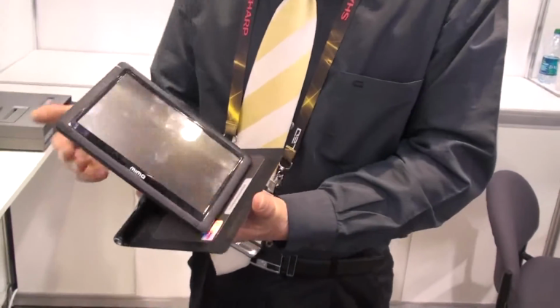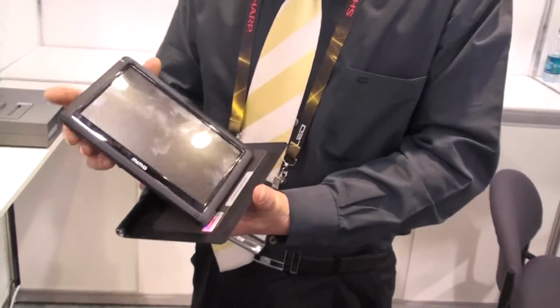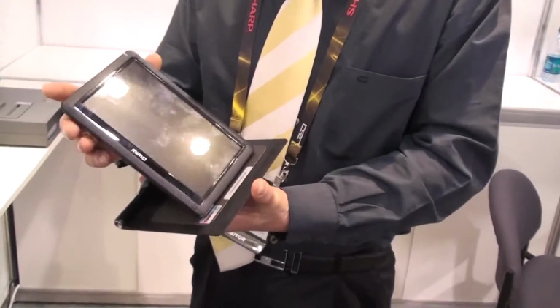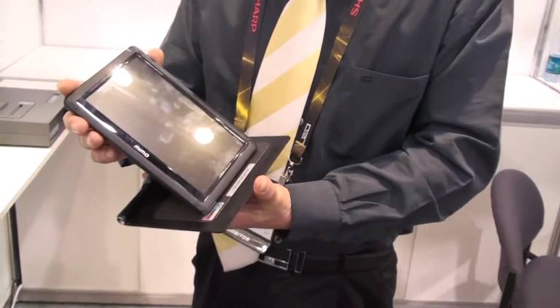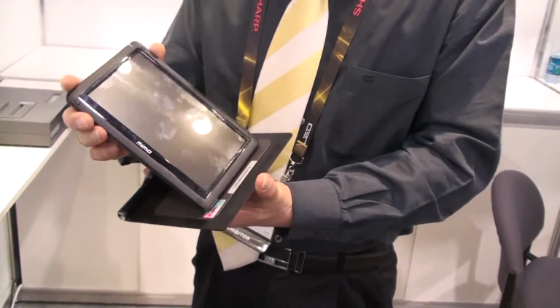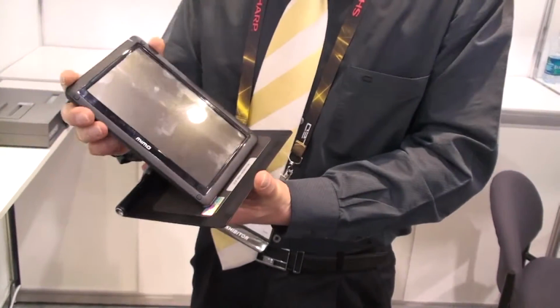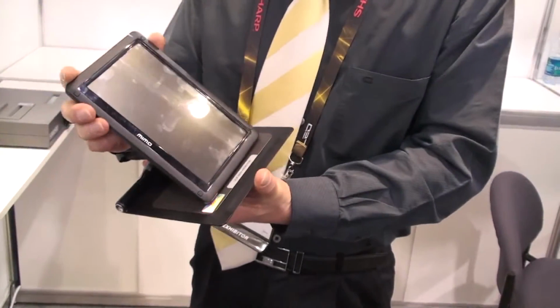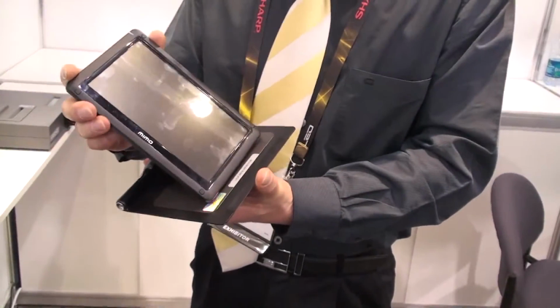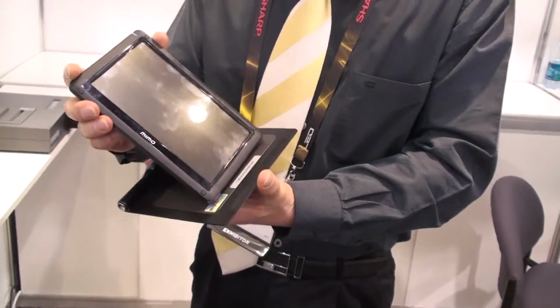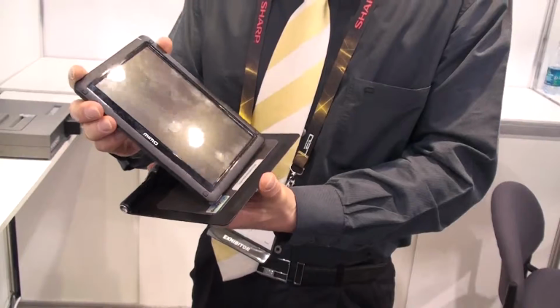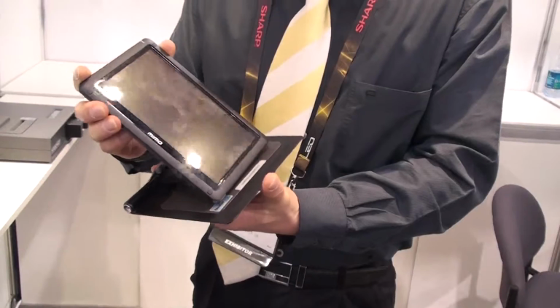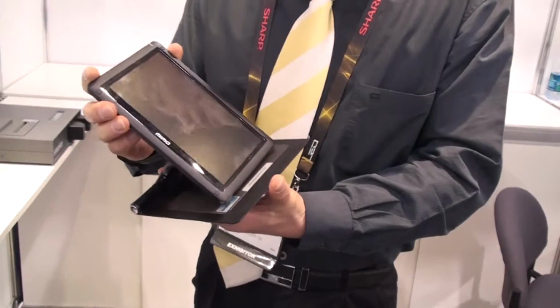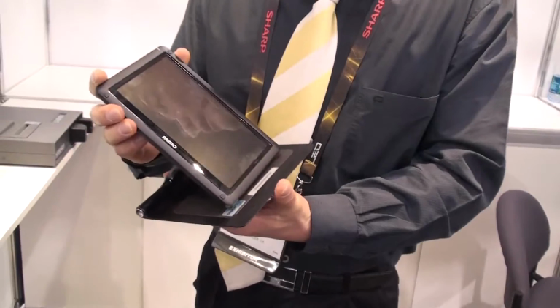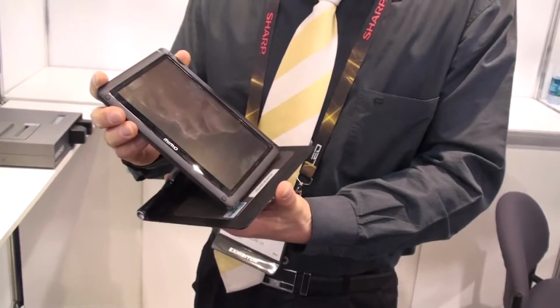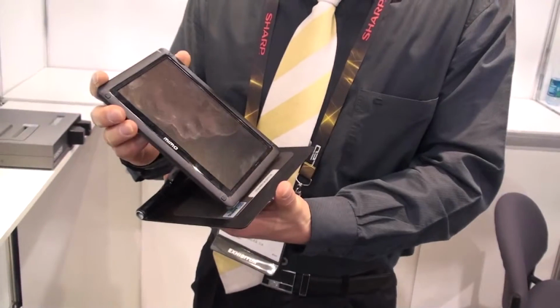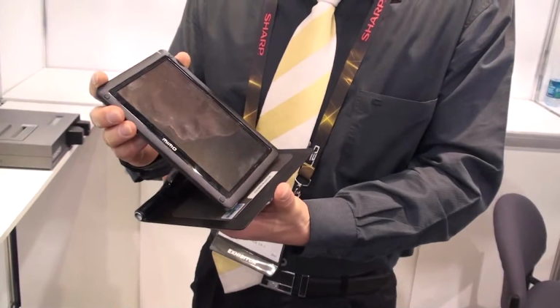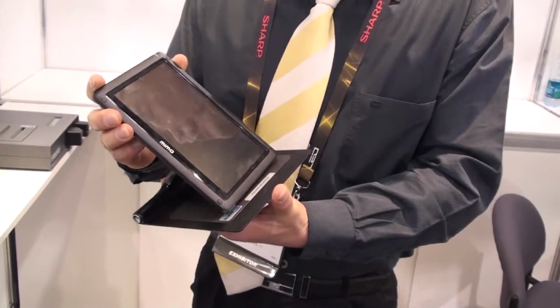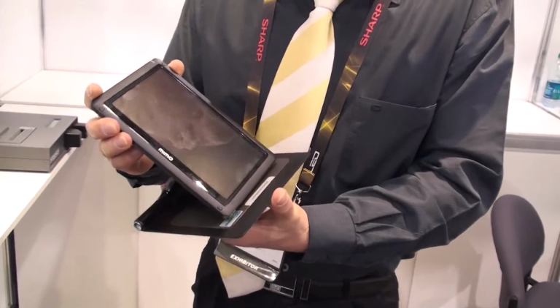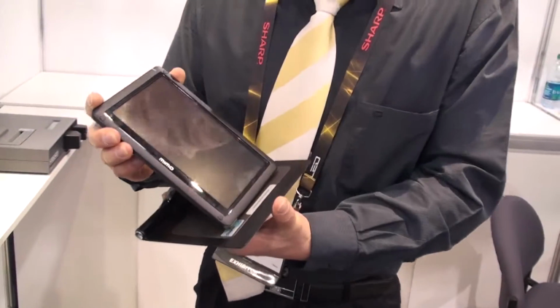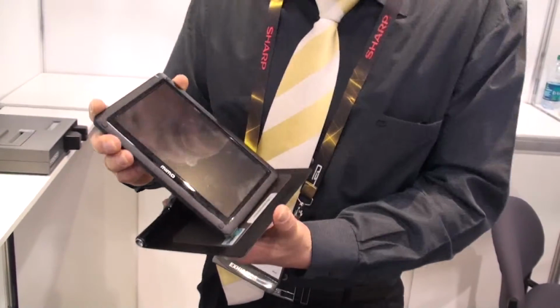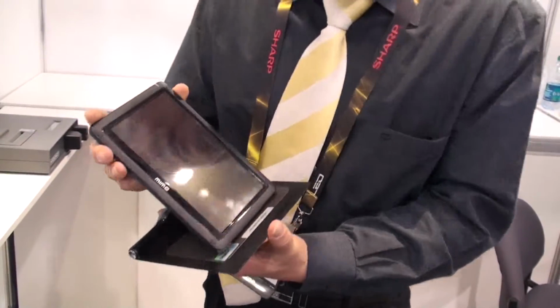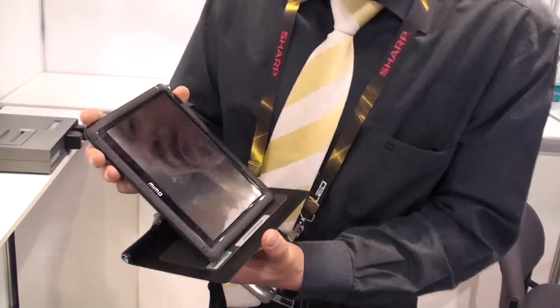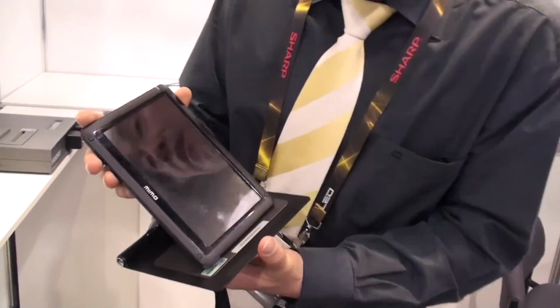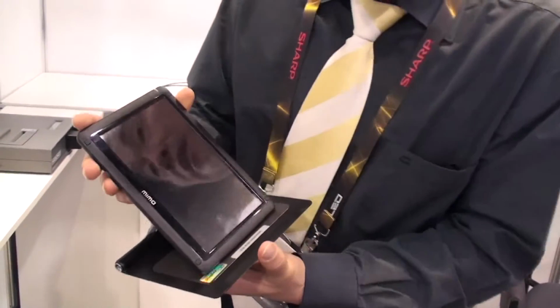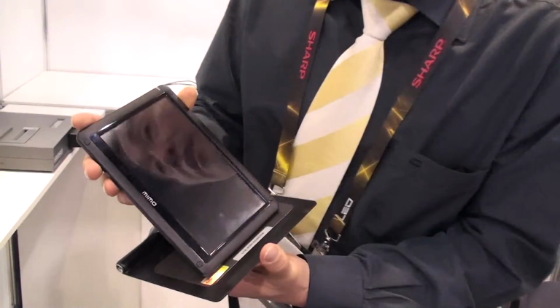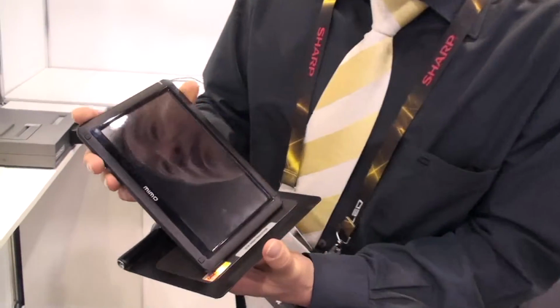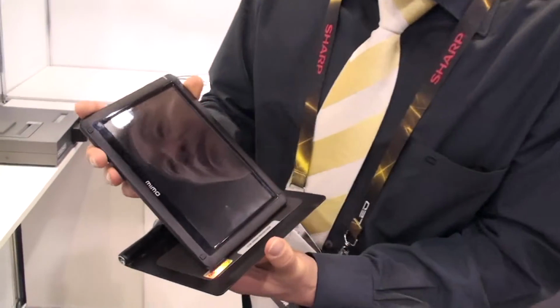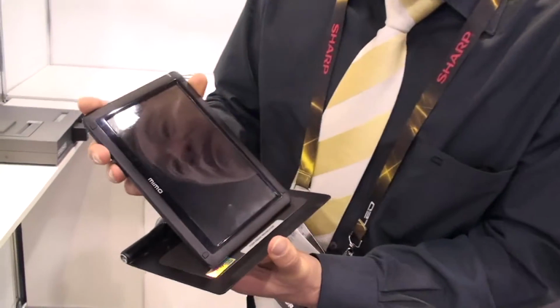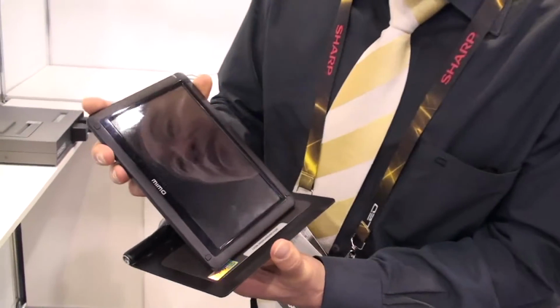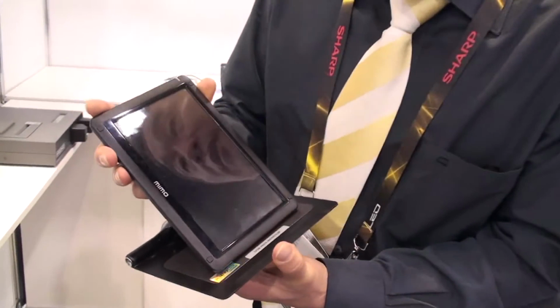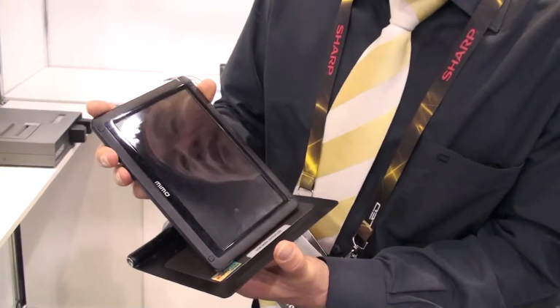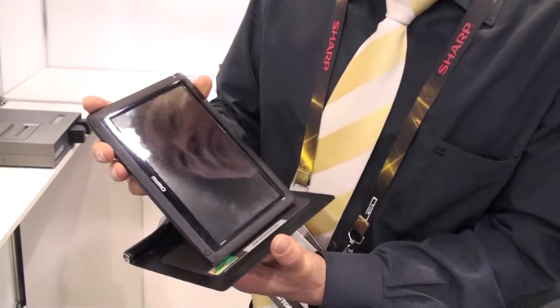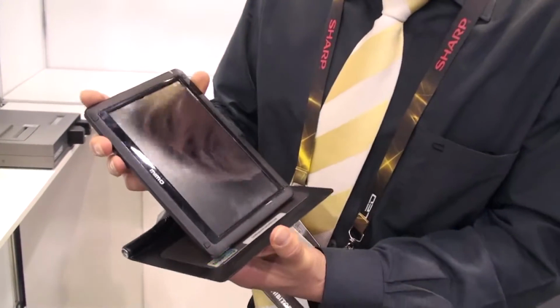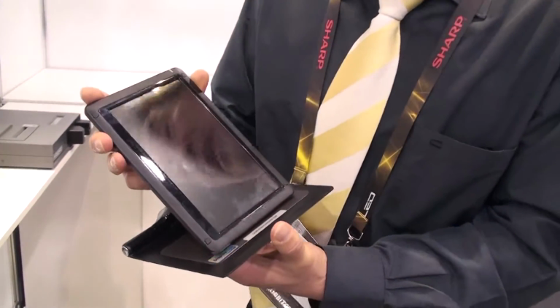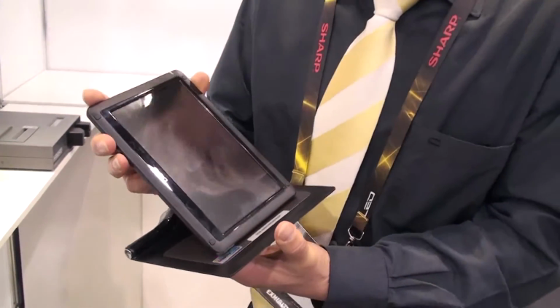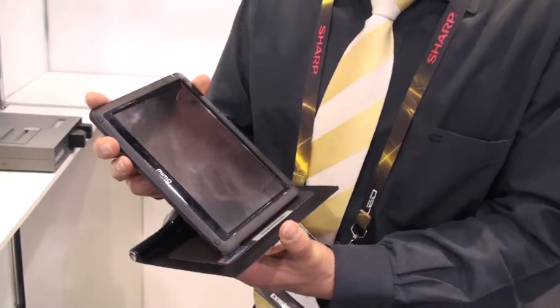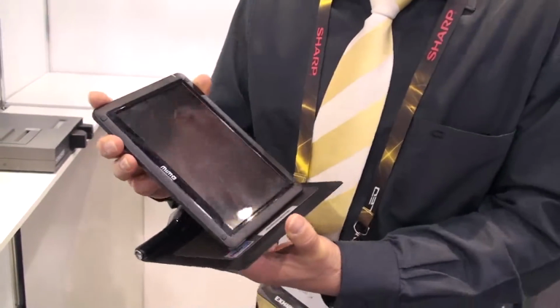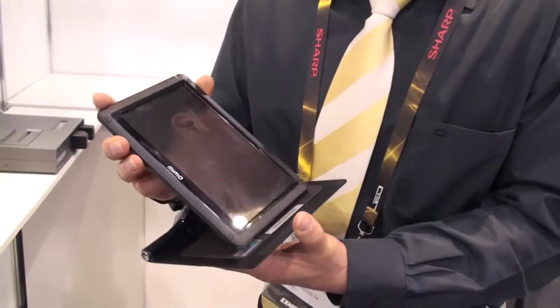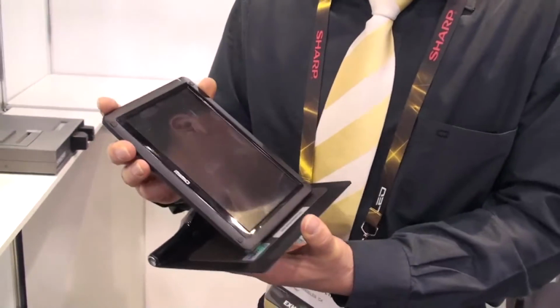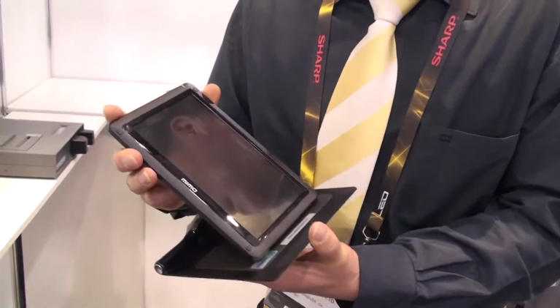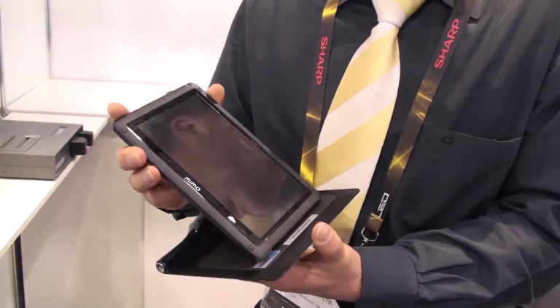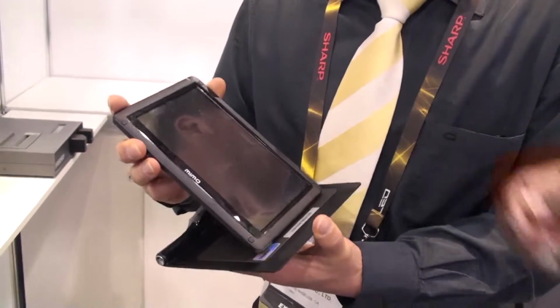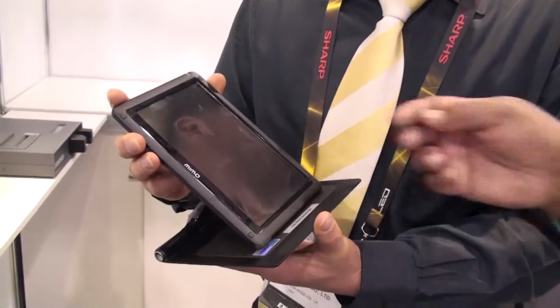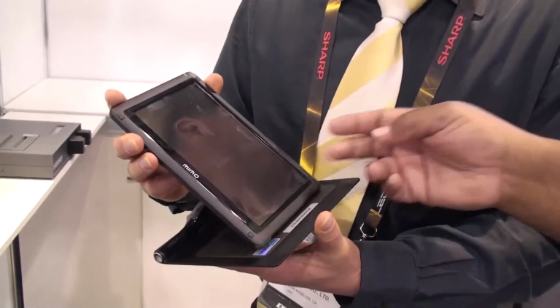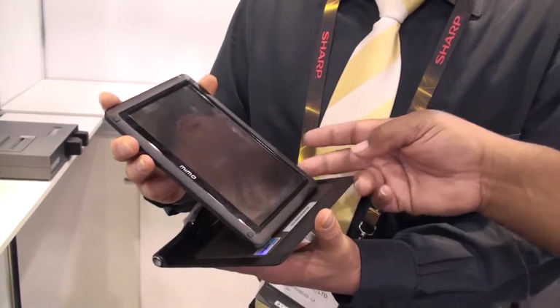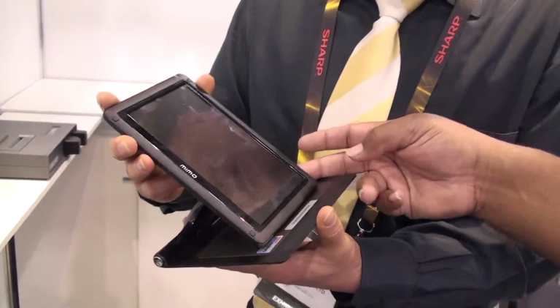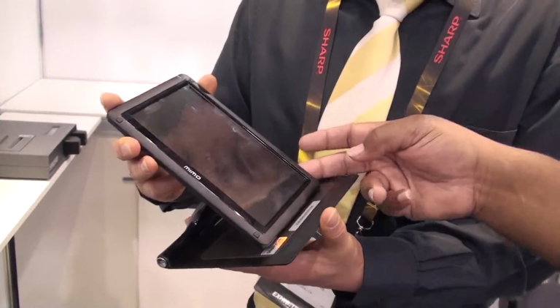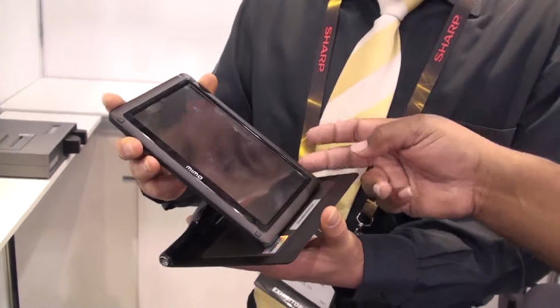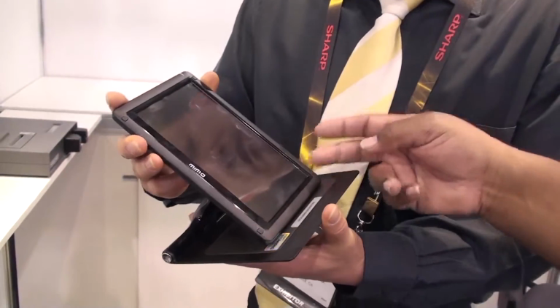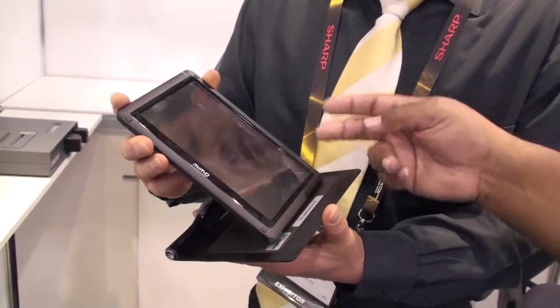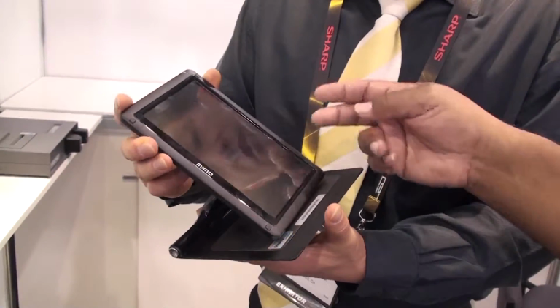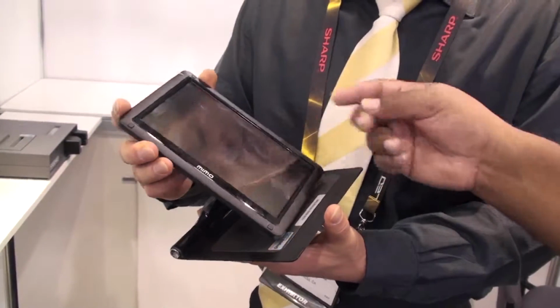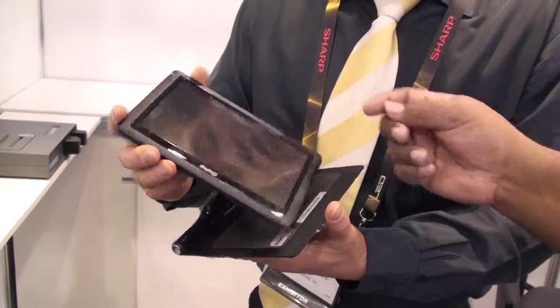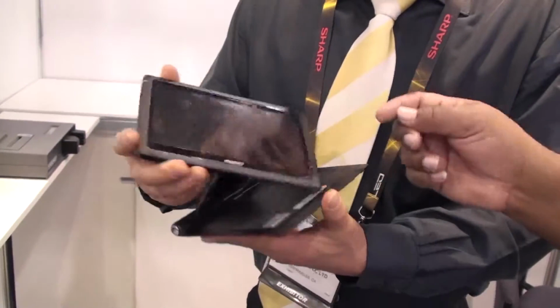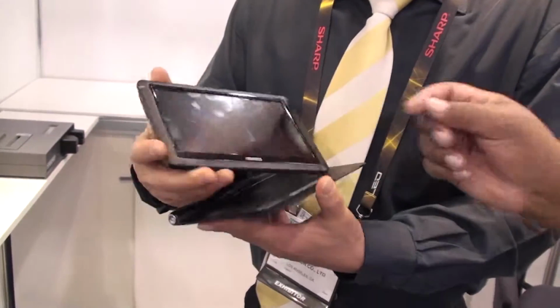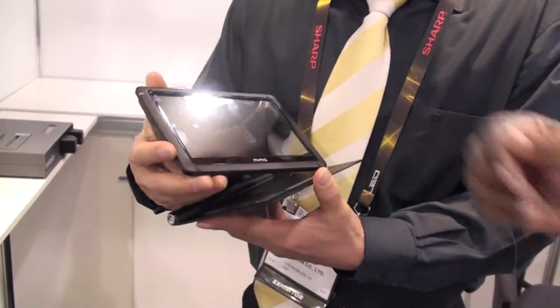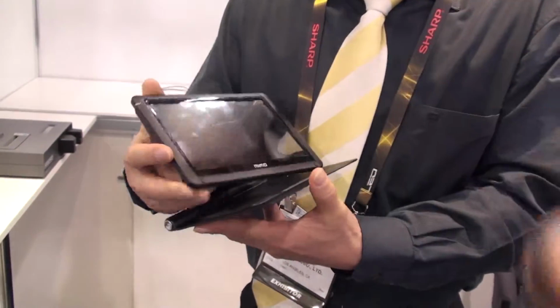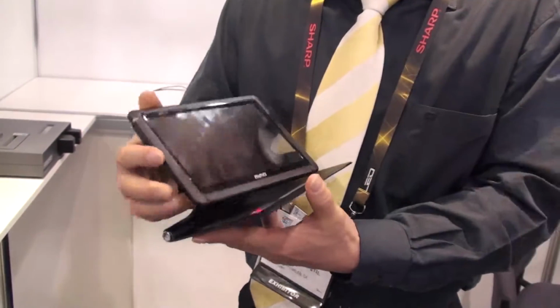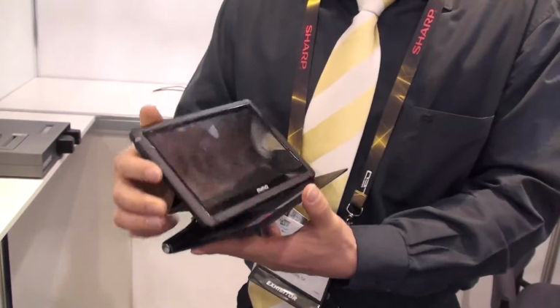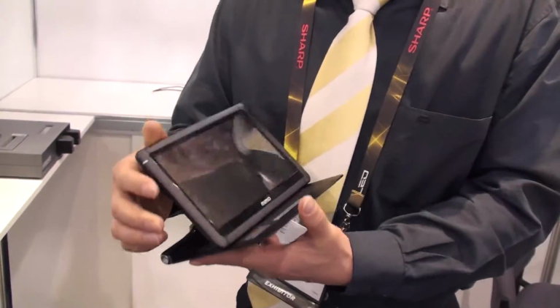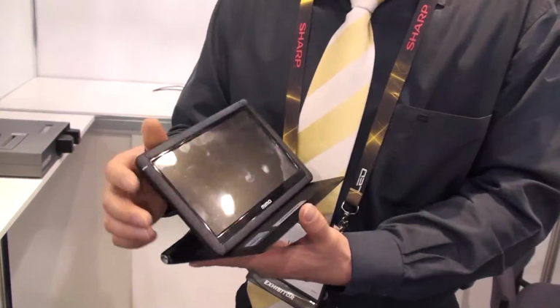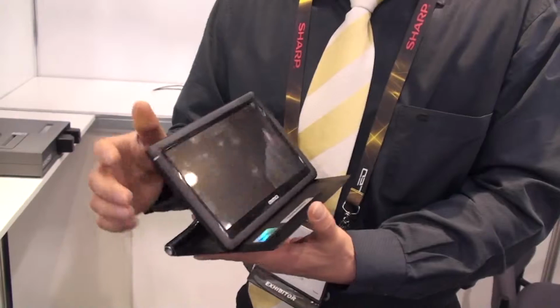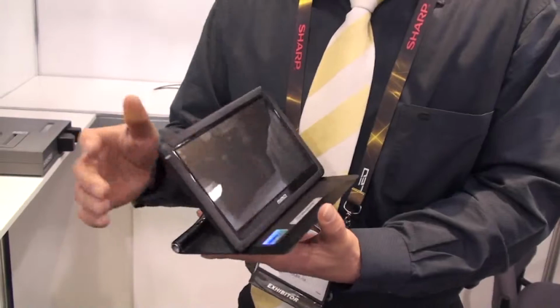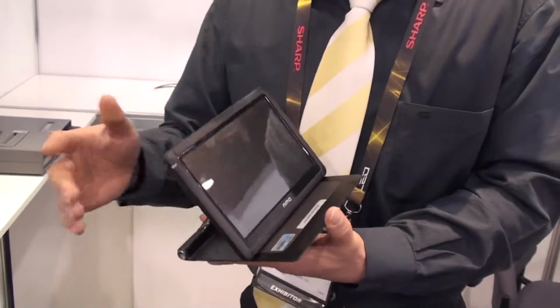Any media card slots? No, no card slots — just a monitor. So you always have to connect it with the USB cable to the computer system.